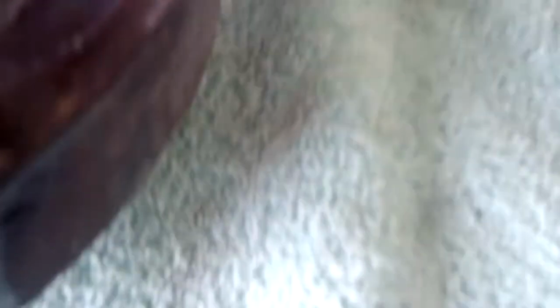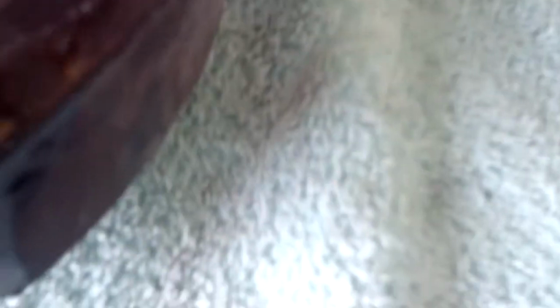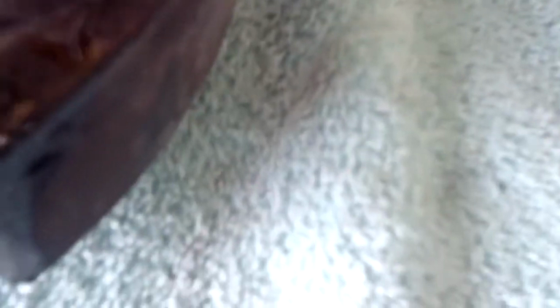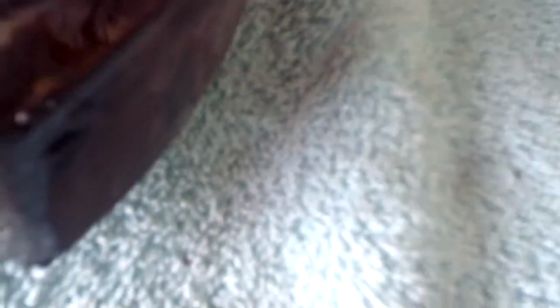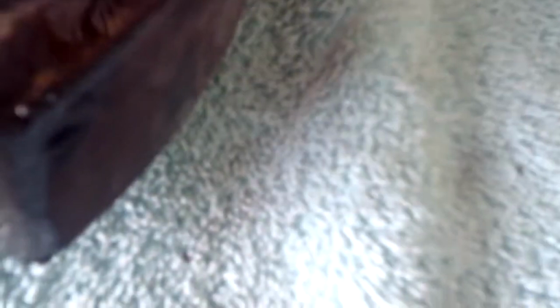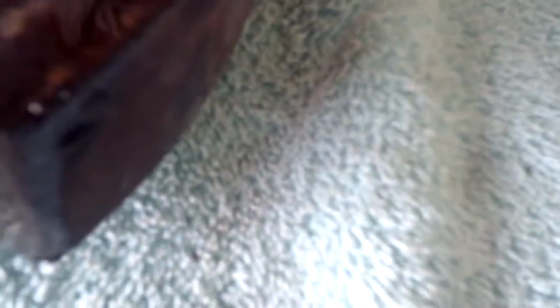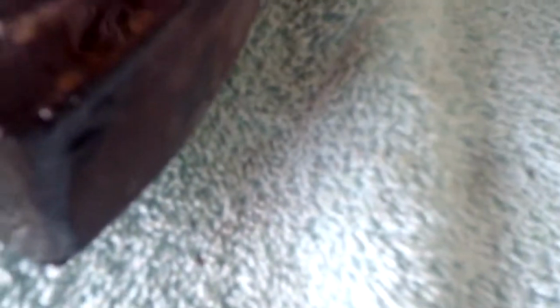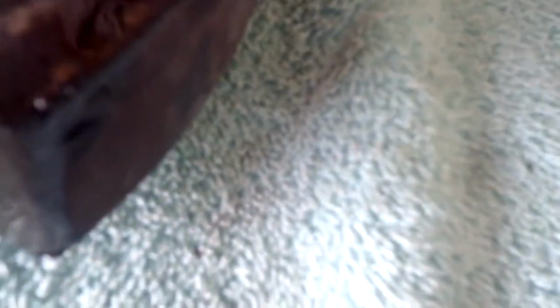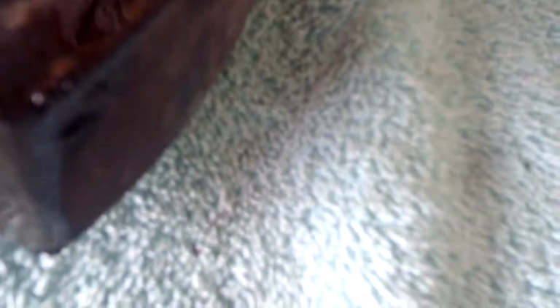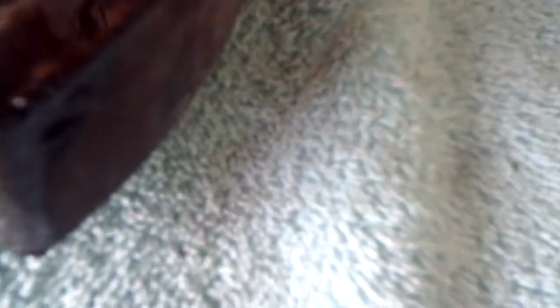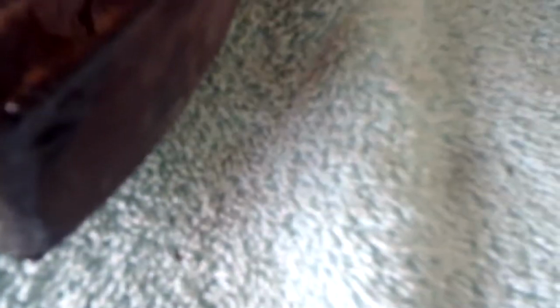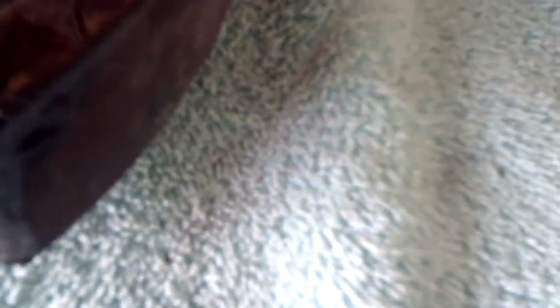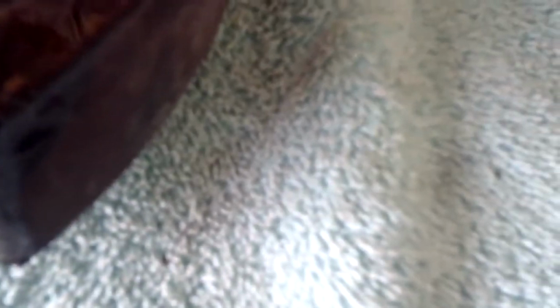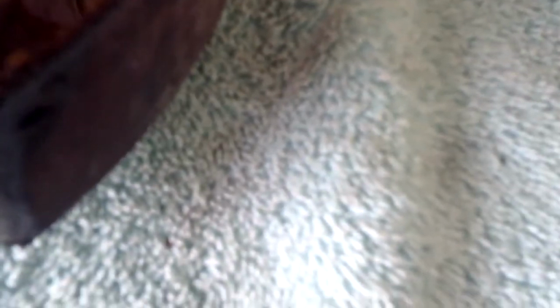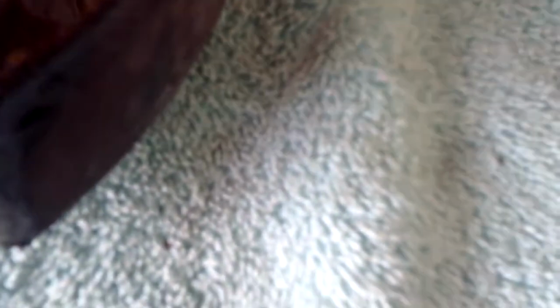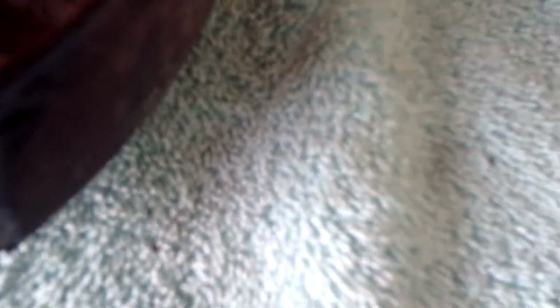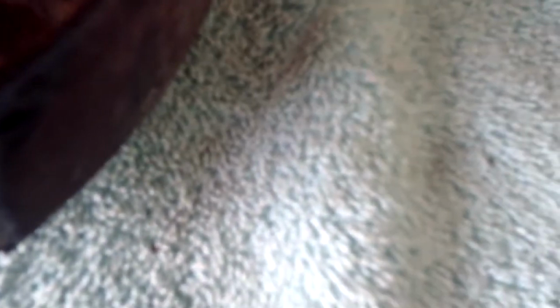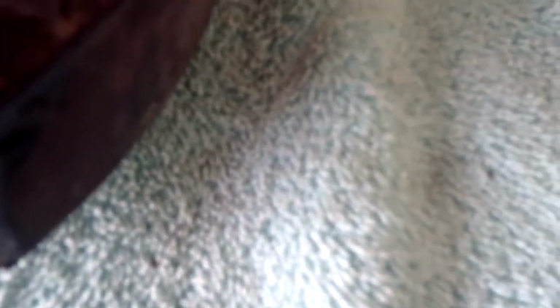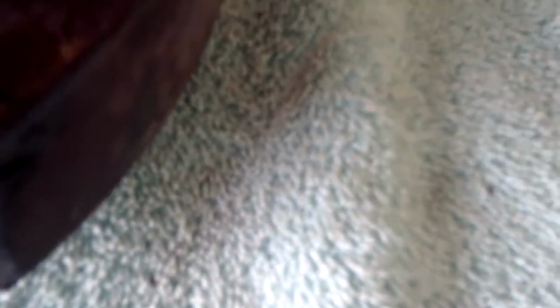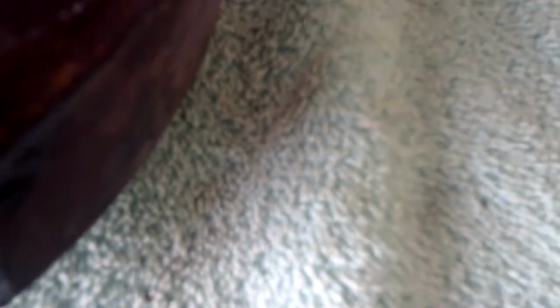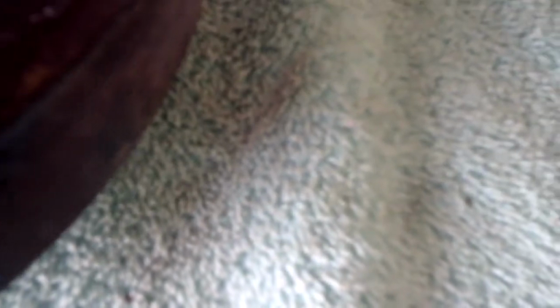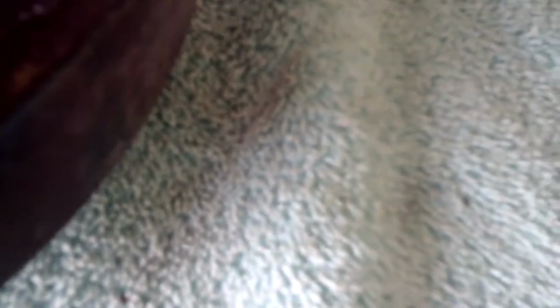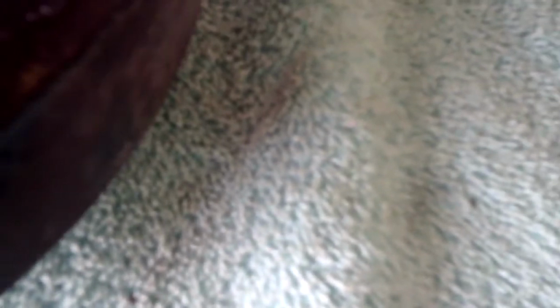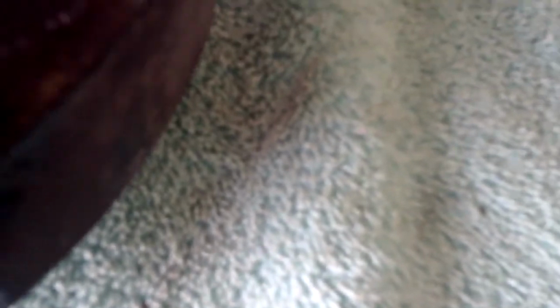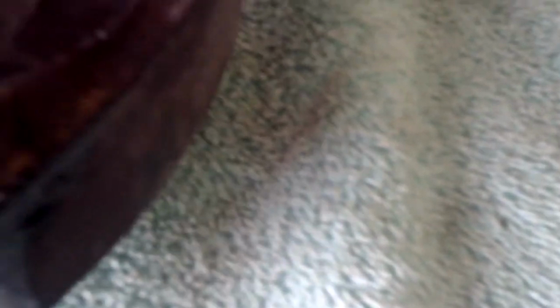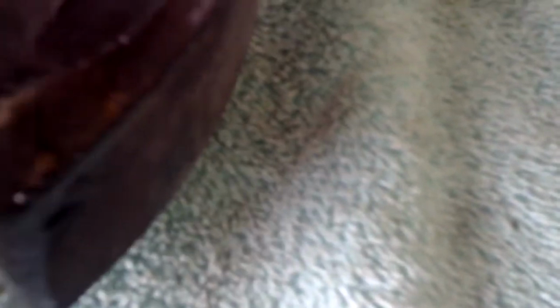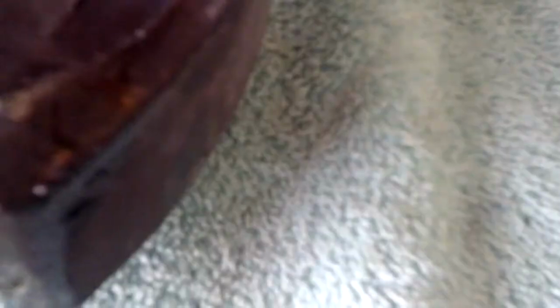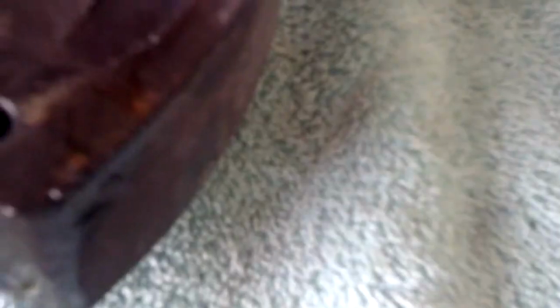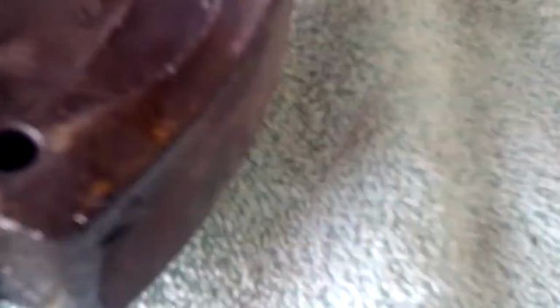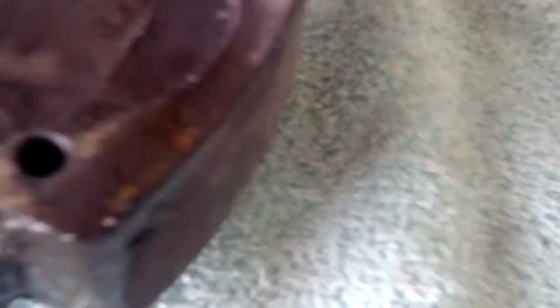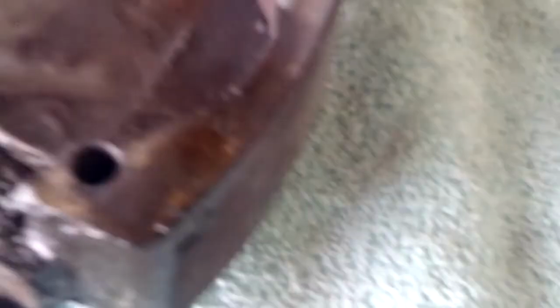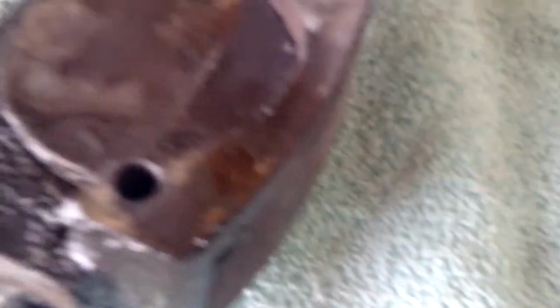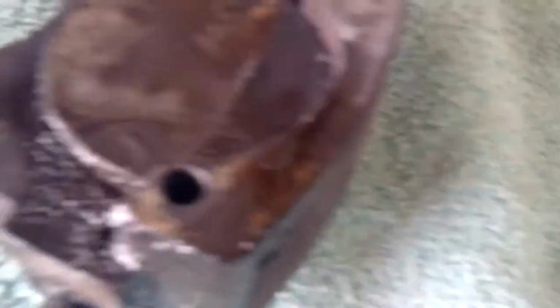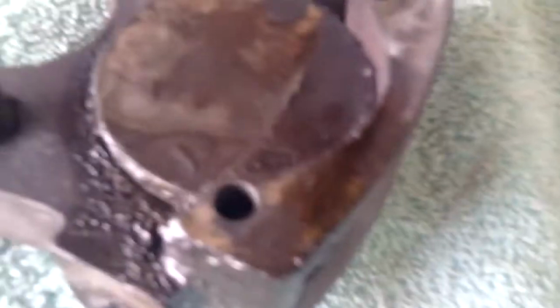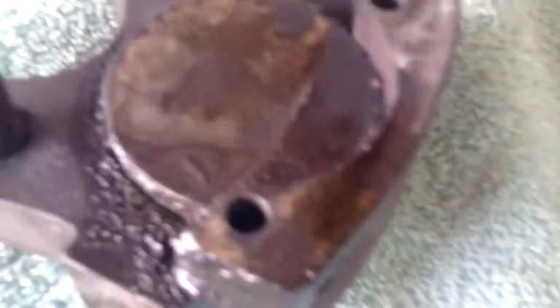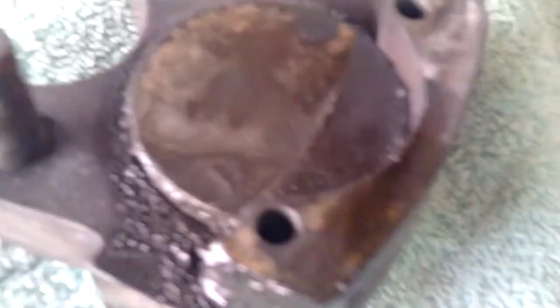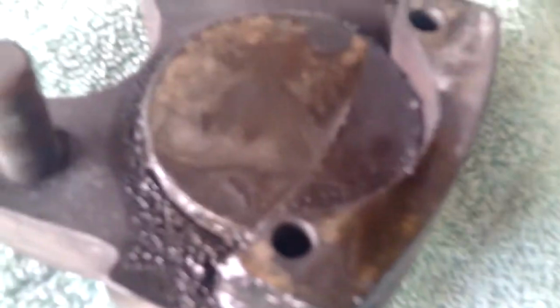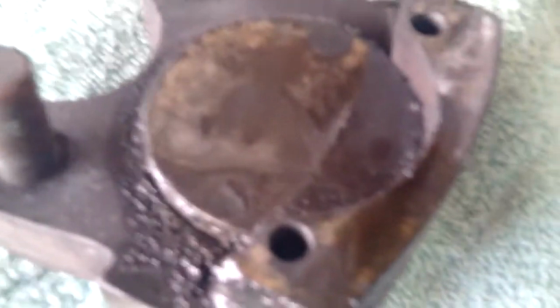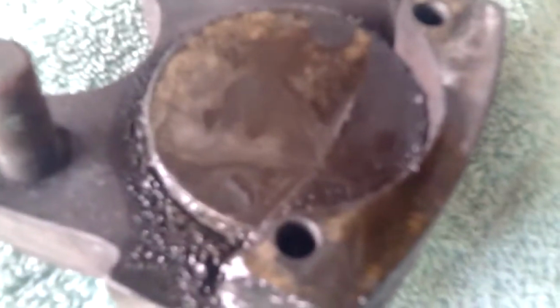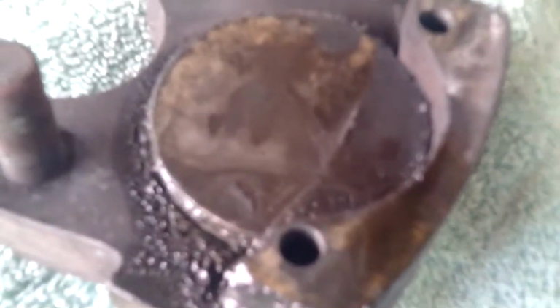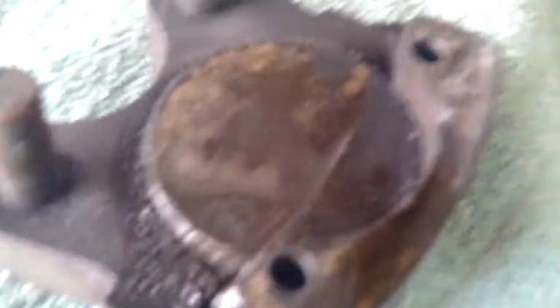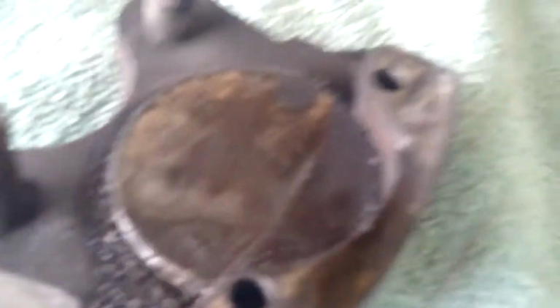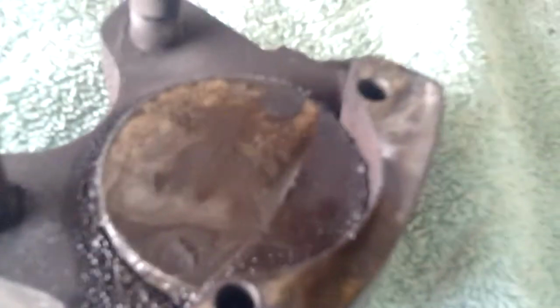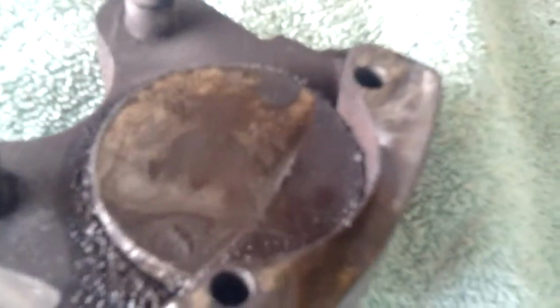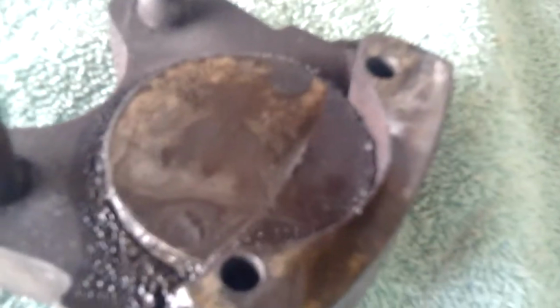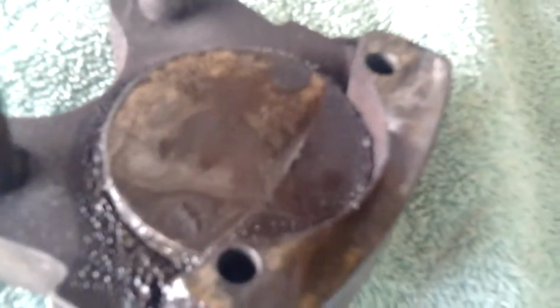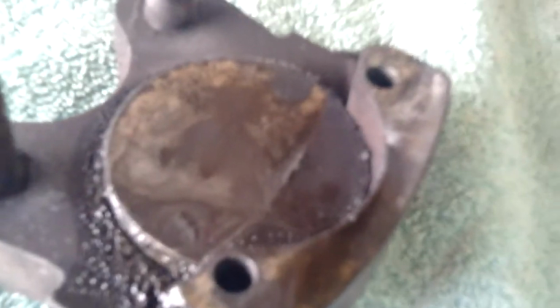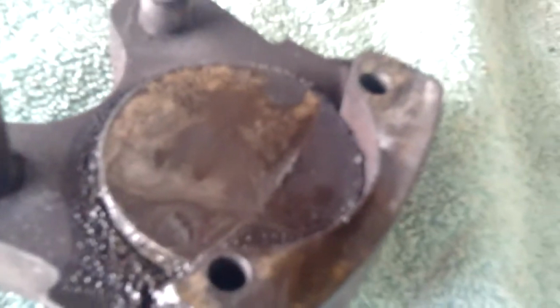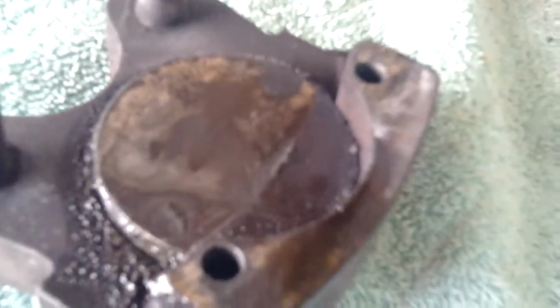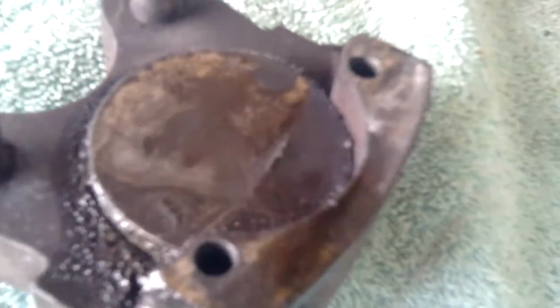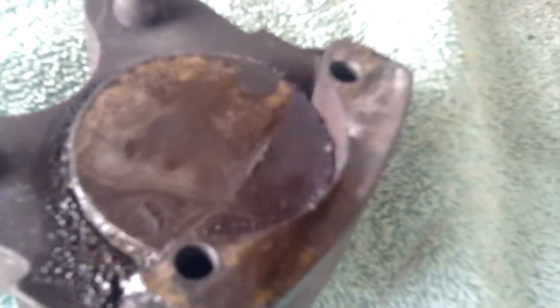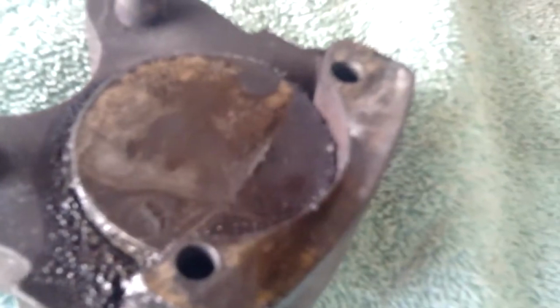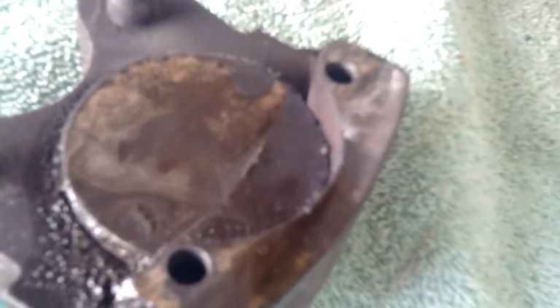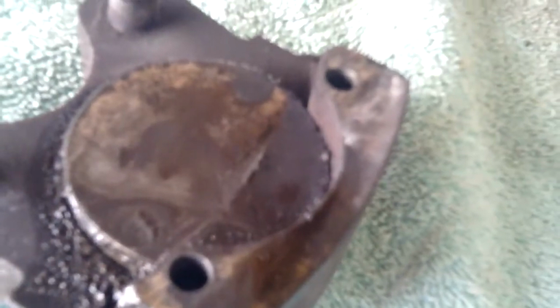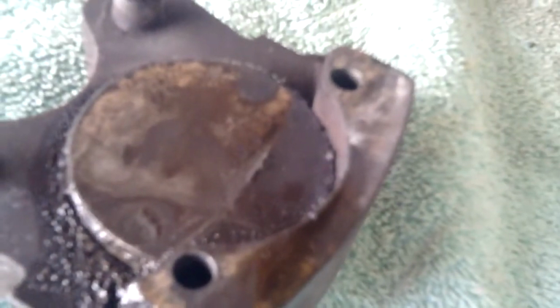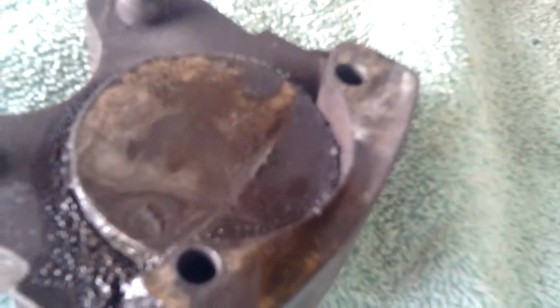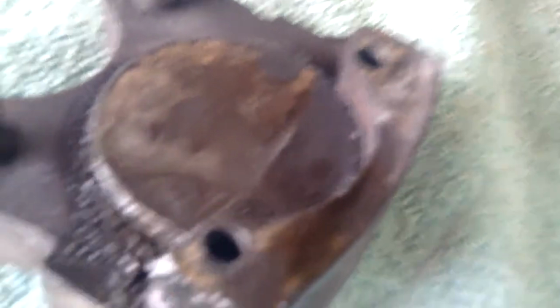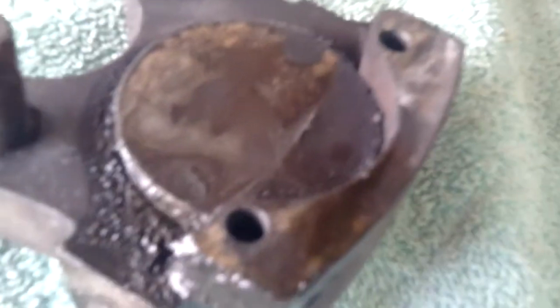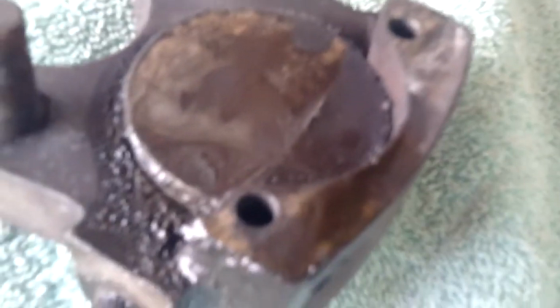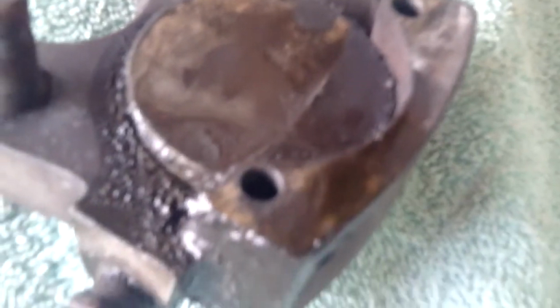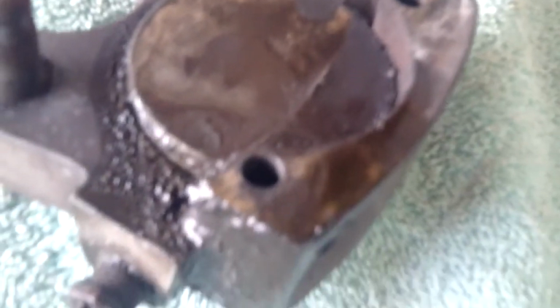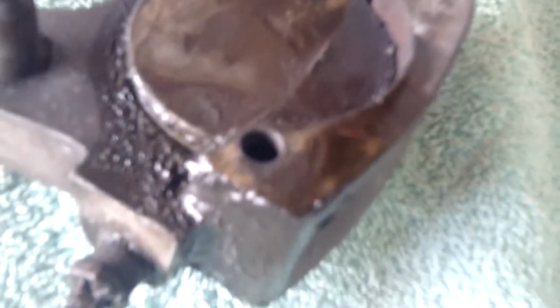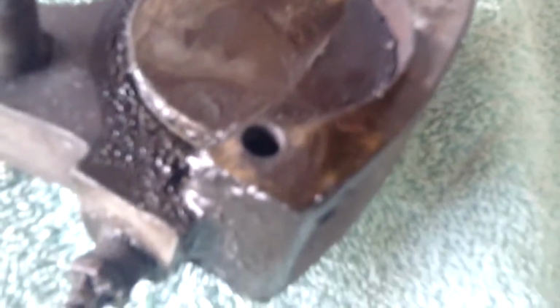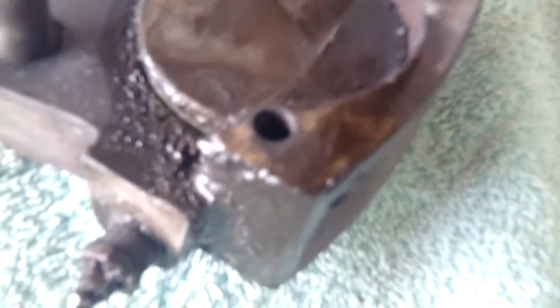So the O-ring's been compromised. We're going to go ahead and completely rebuild this caliper and then get it back on the airplane and pump up the system.